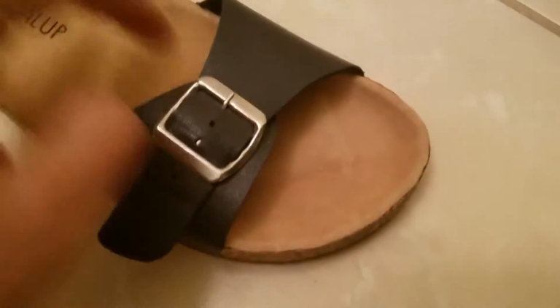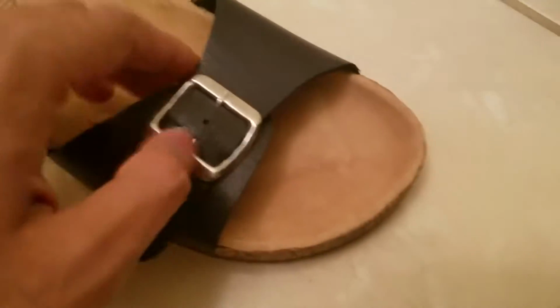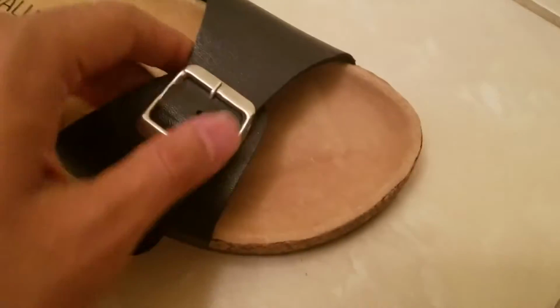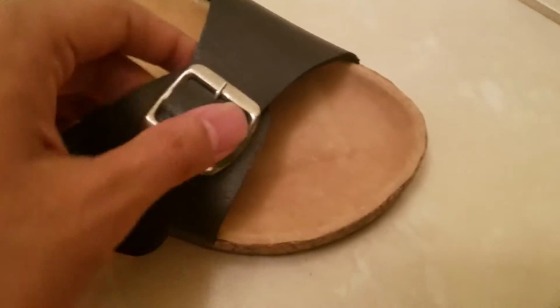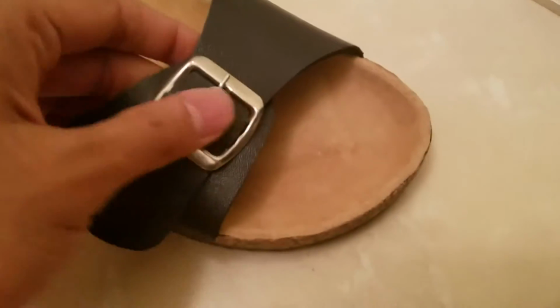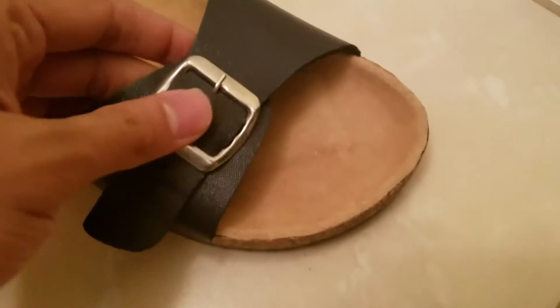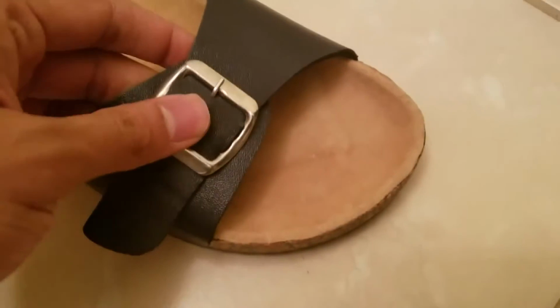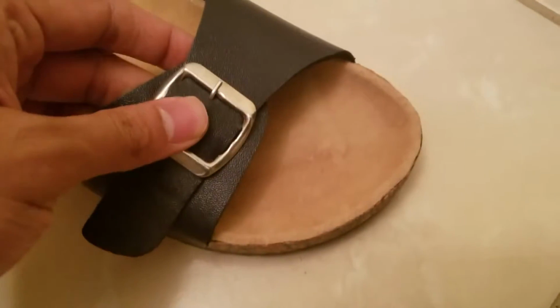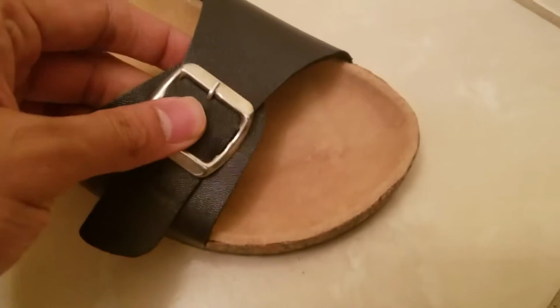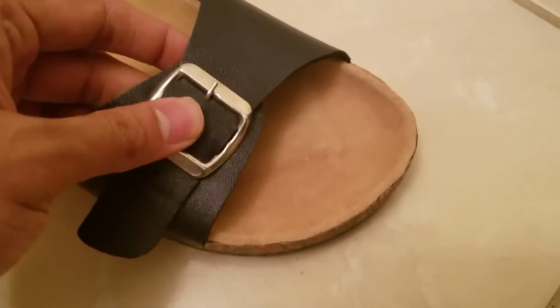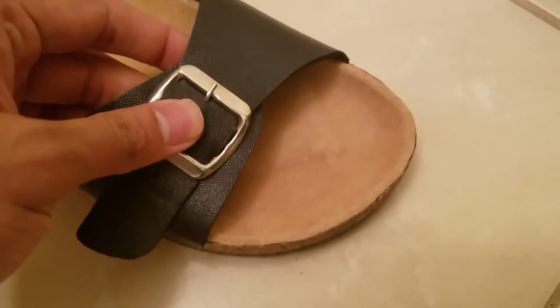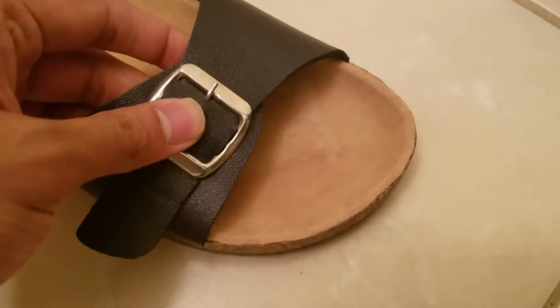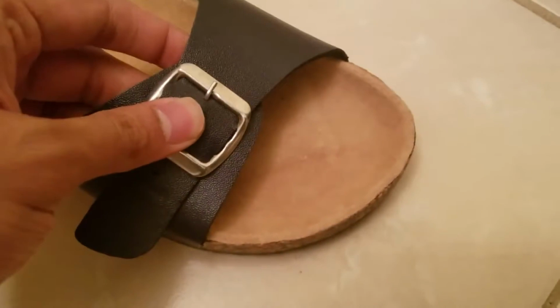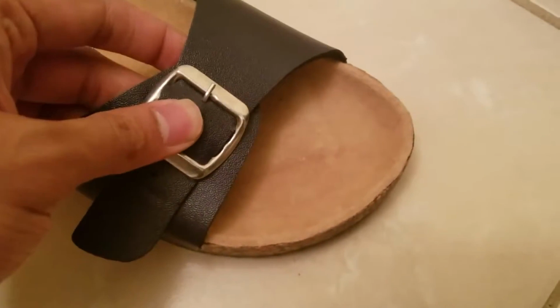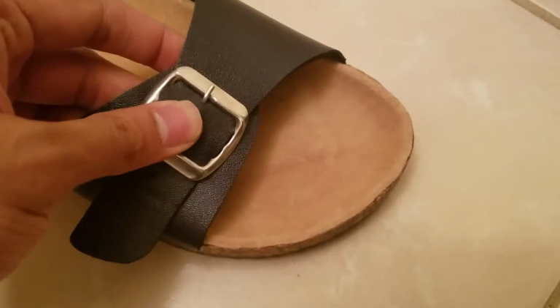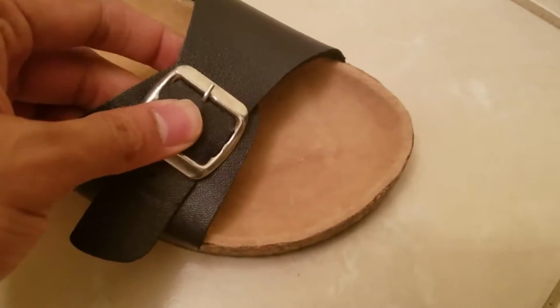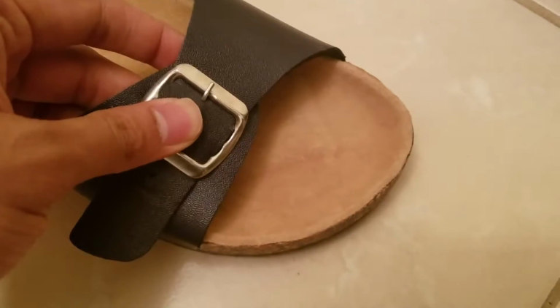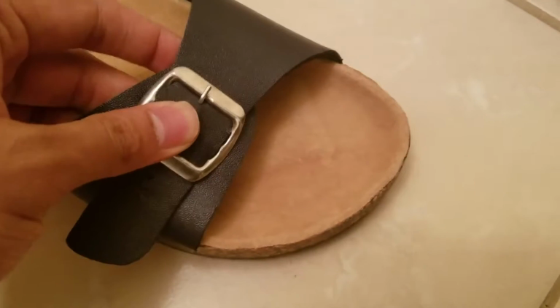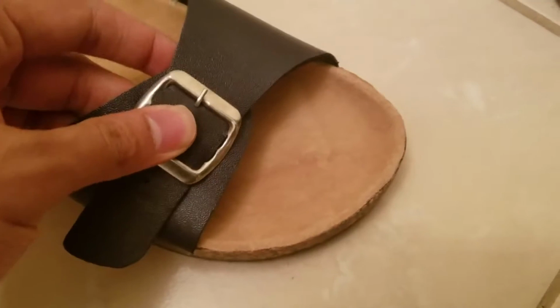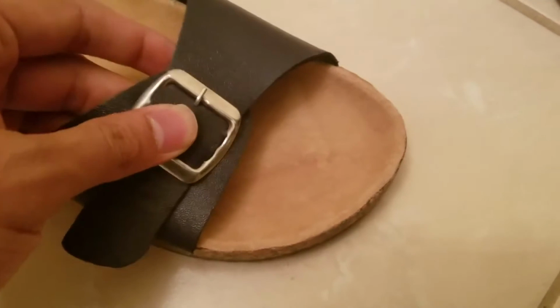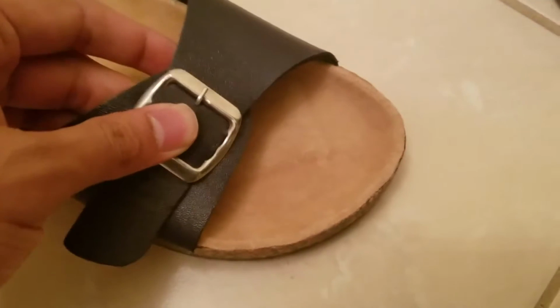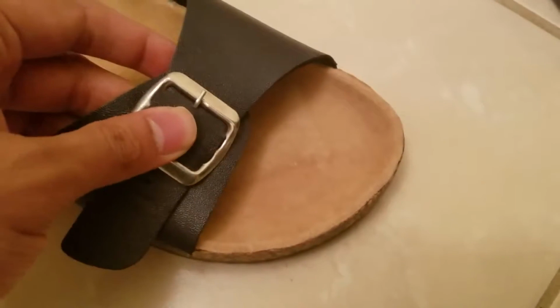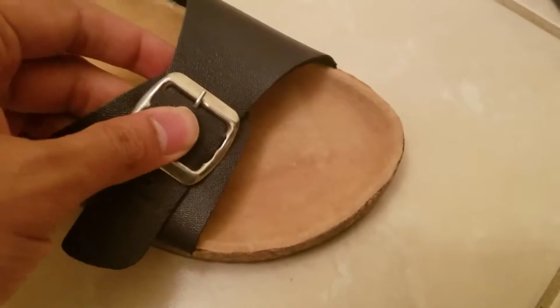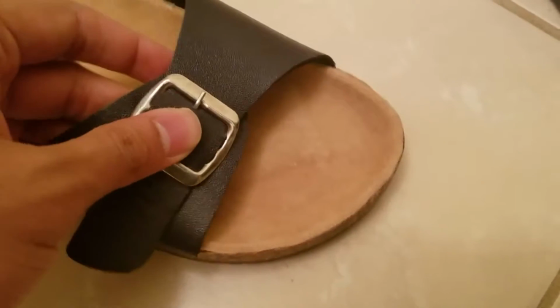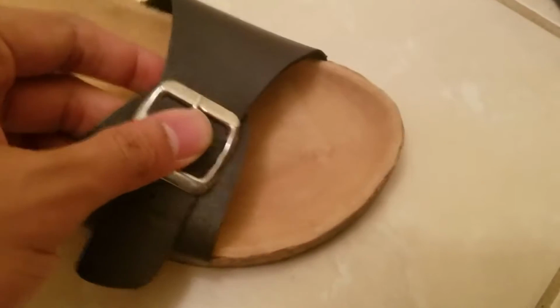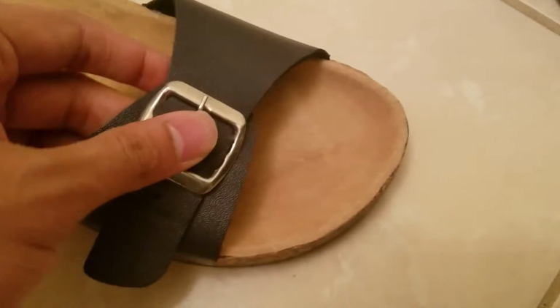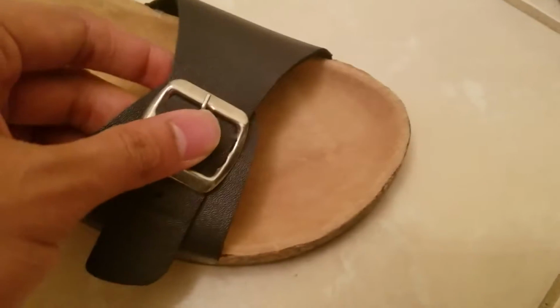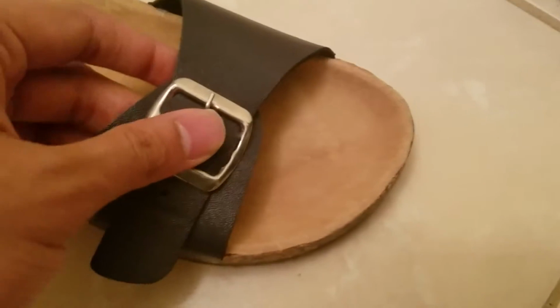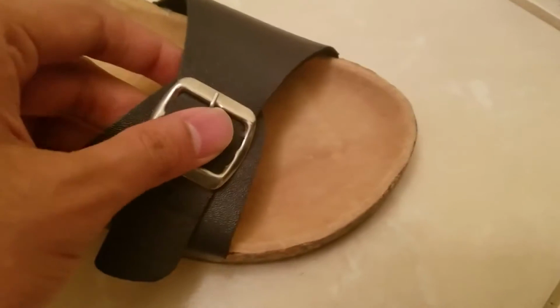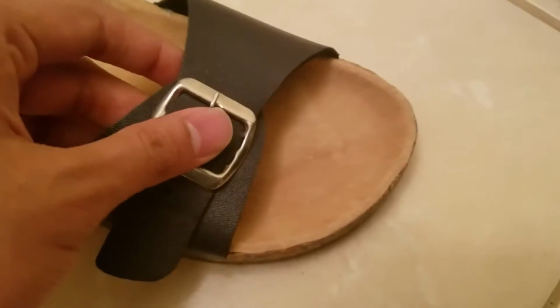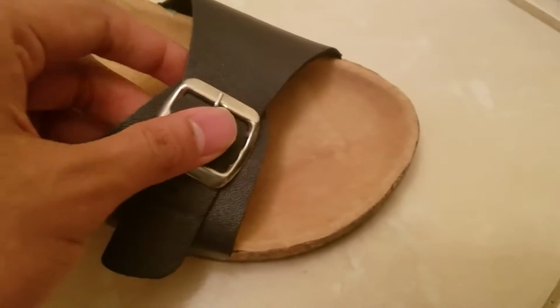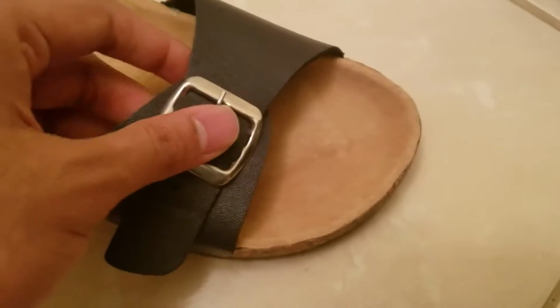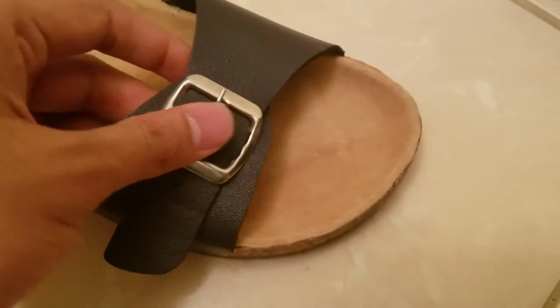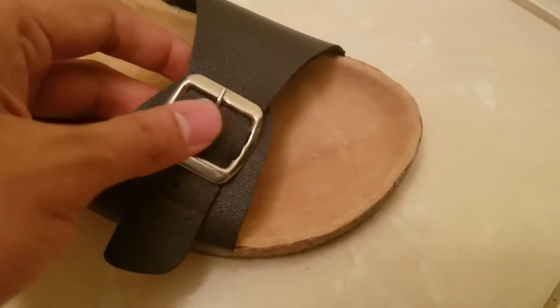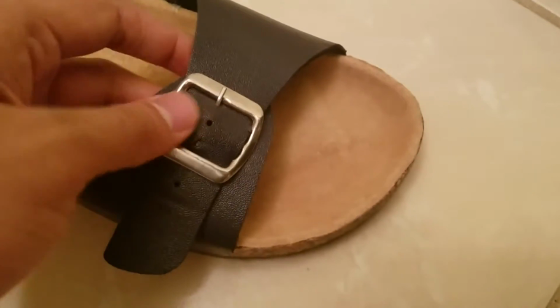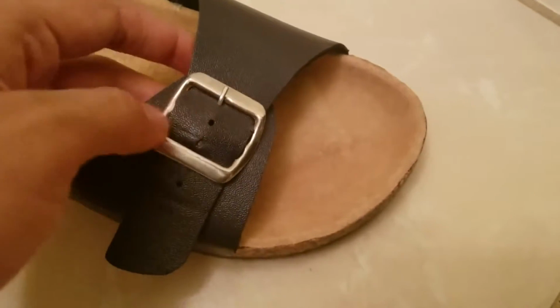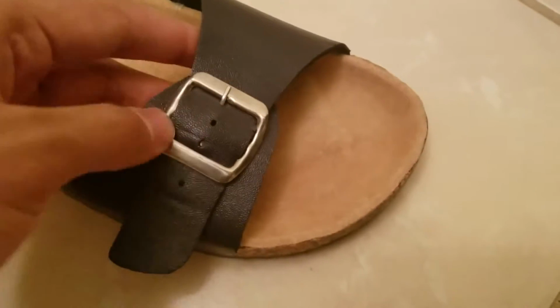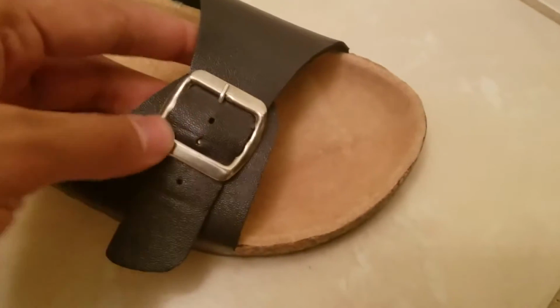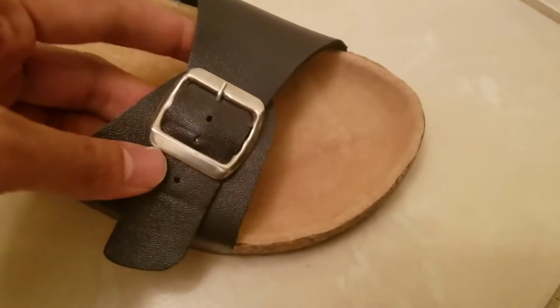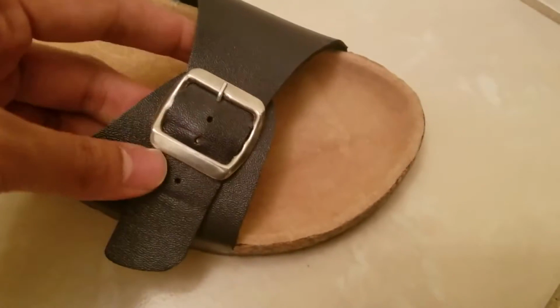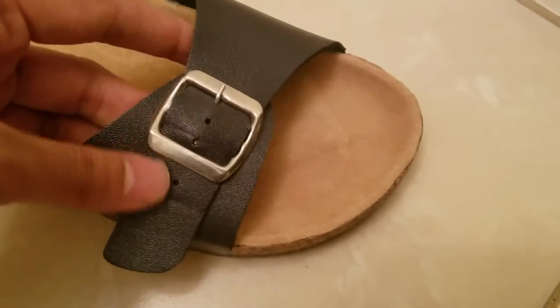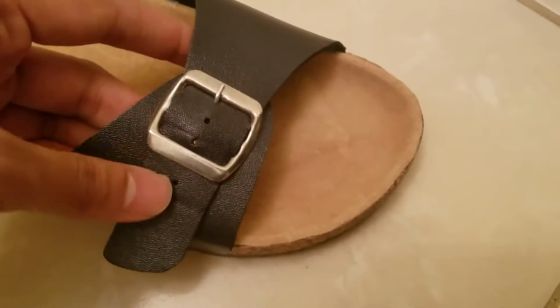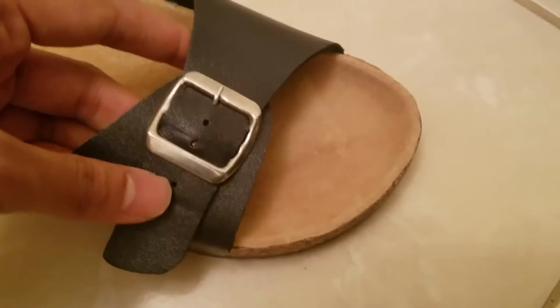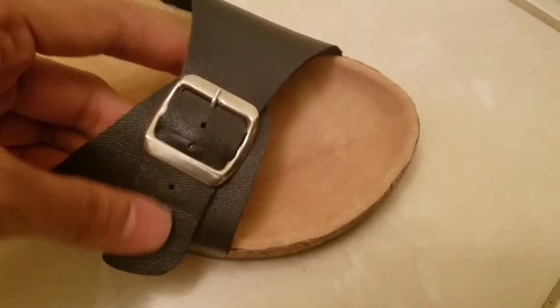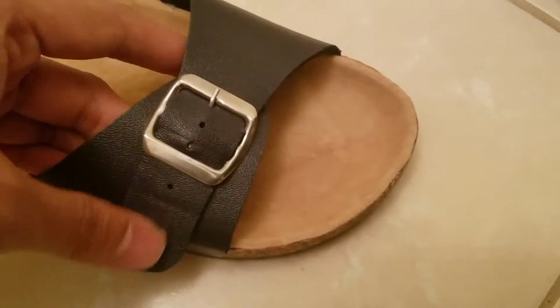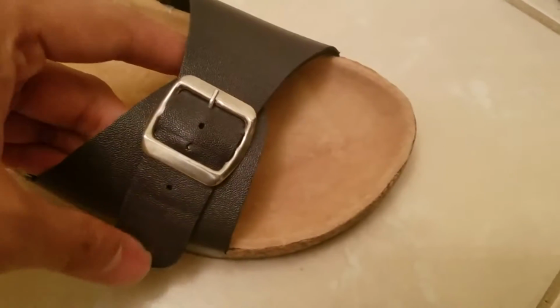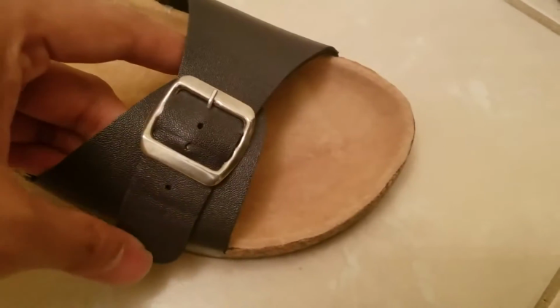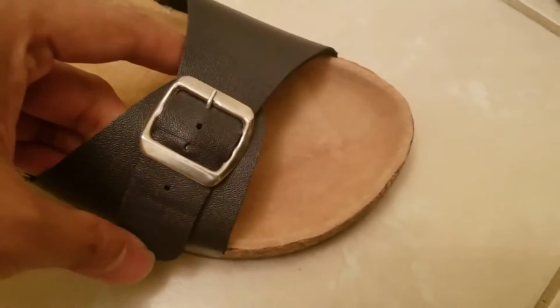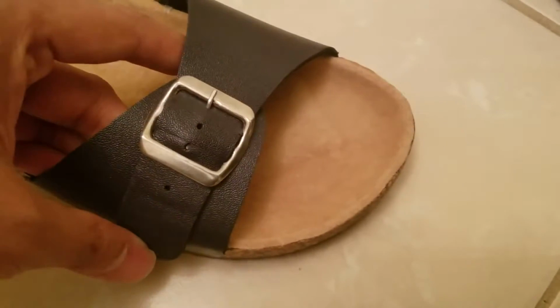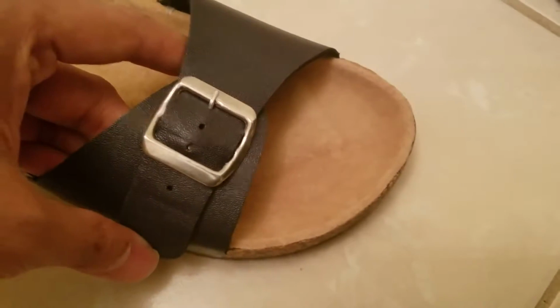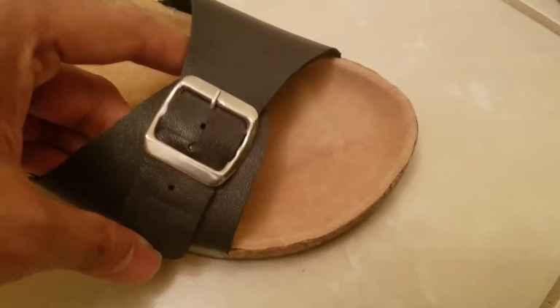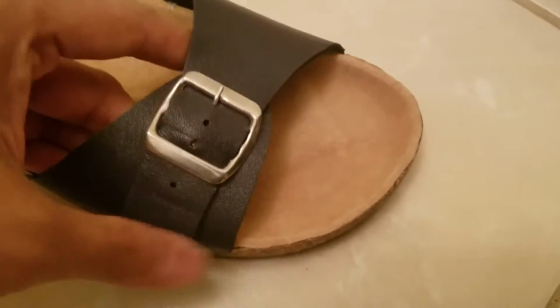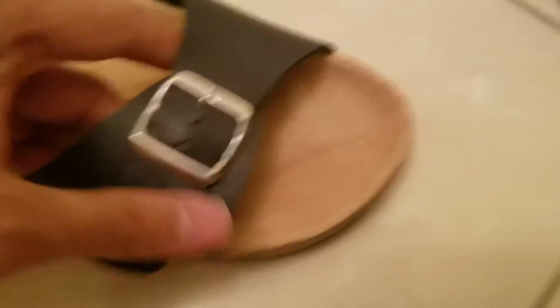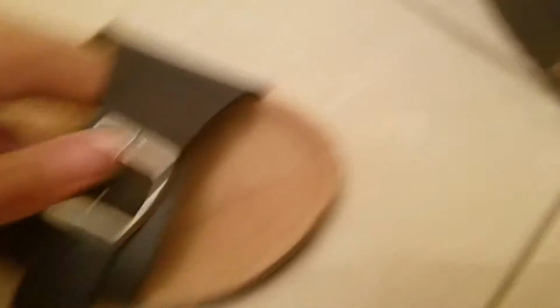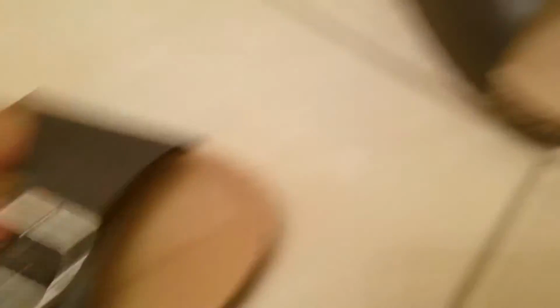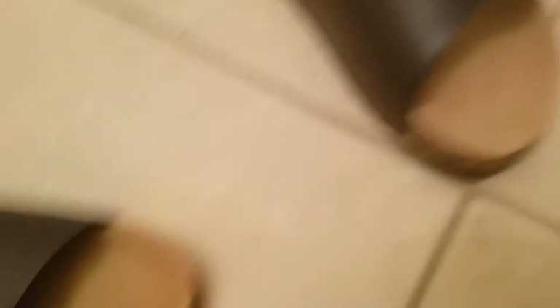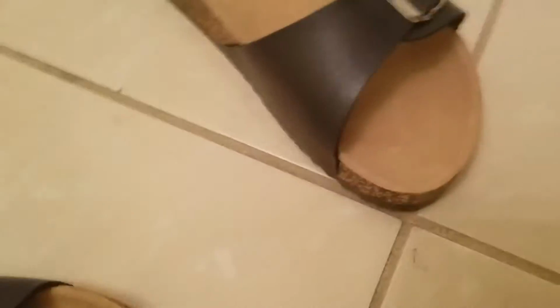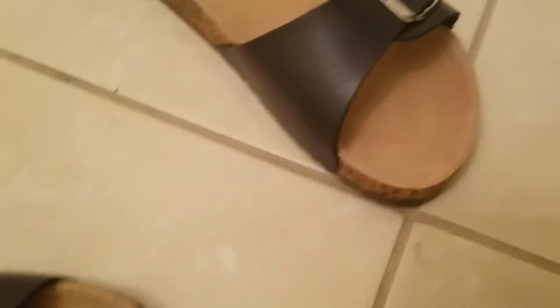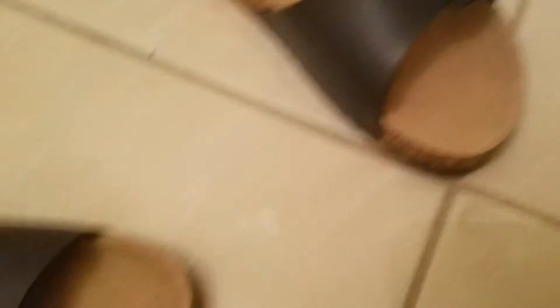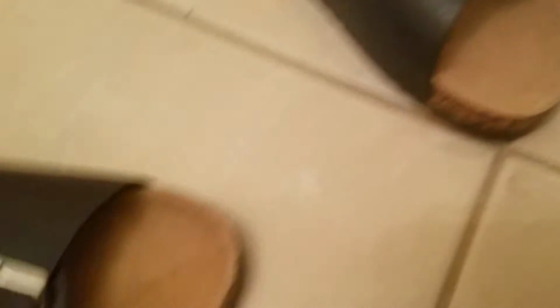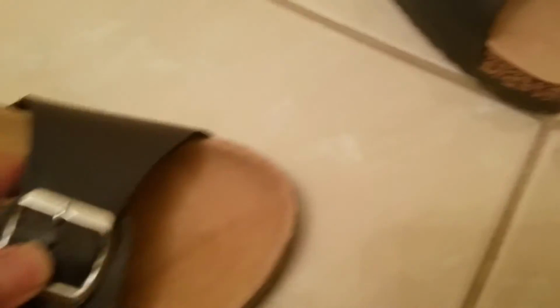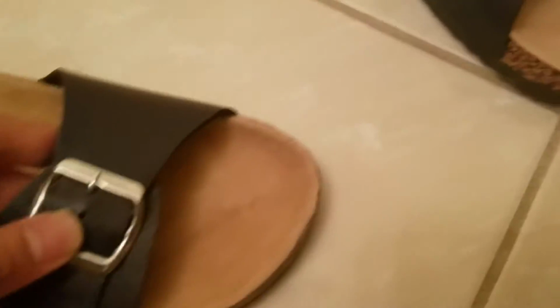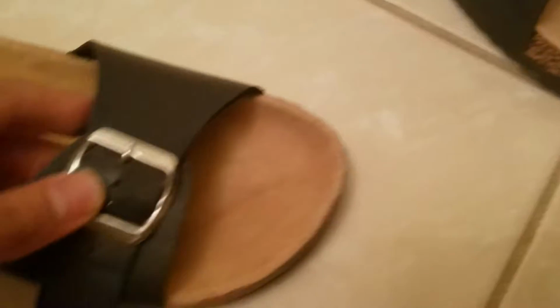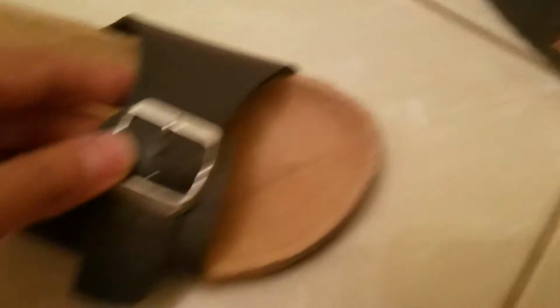There is also a buckle where you can adjust the size. So if your leg is small, or if you want it a bit tight or a bit loose, you can use the buckle.